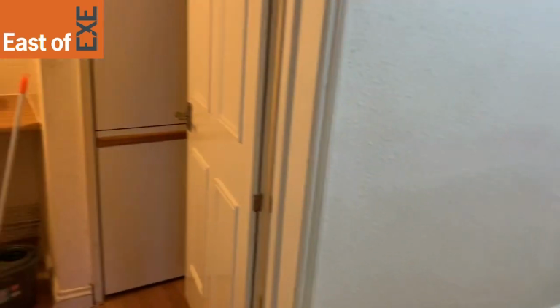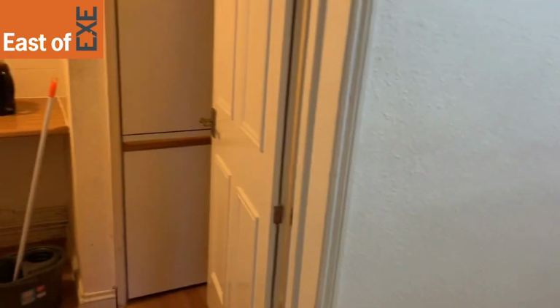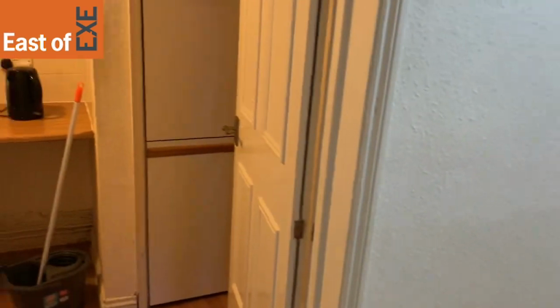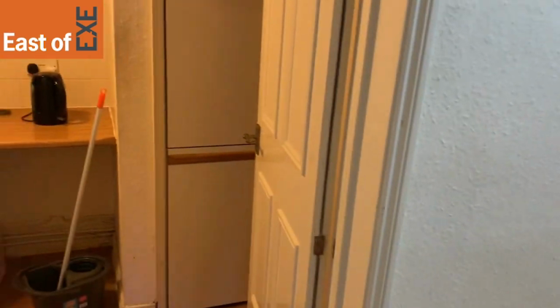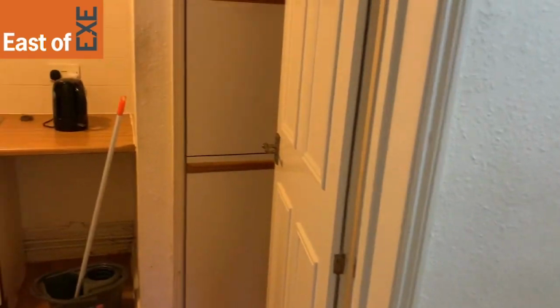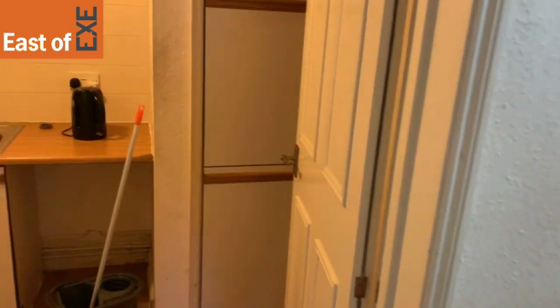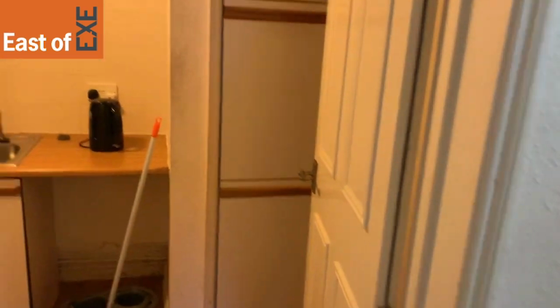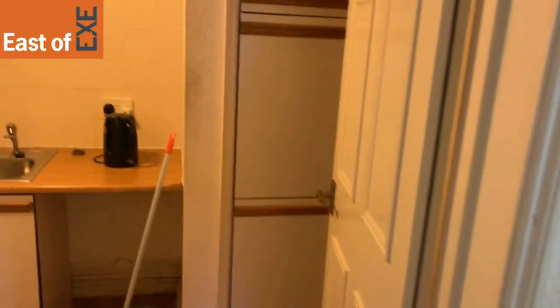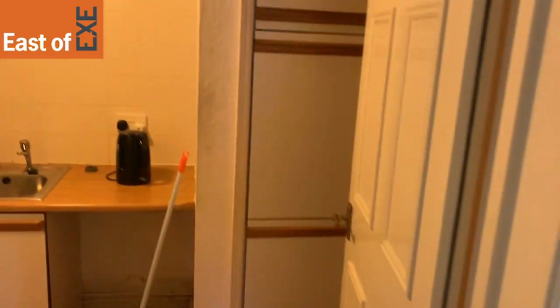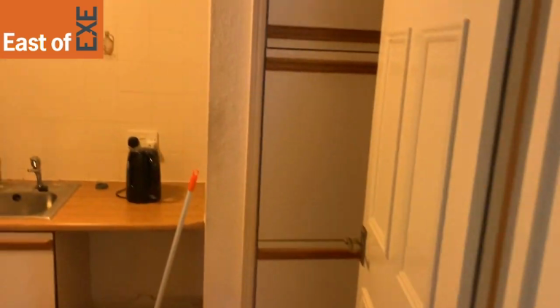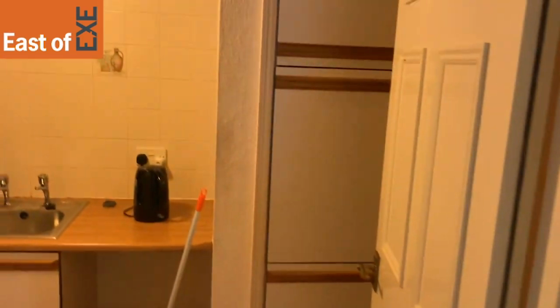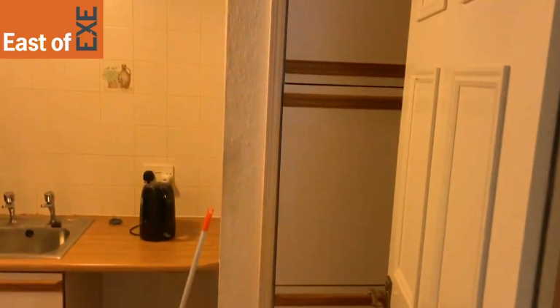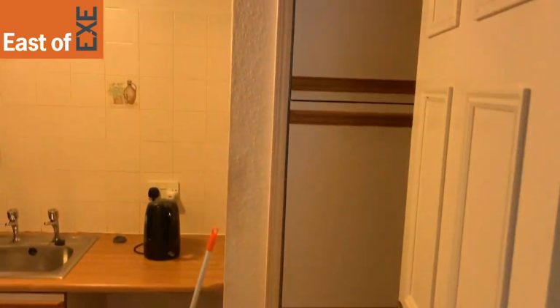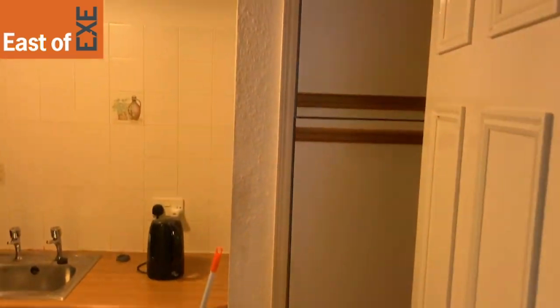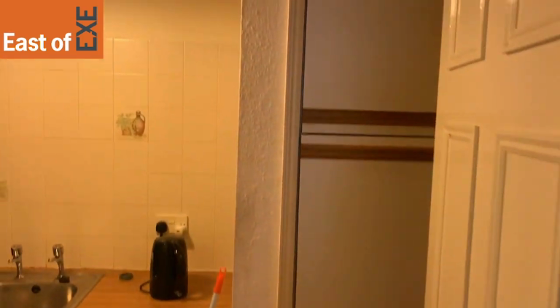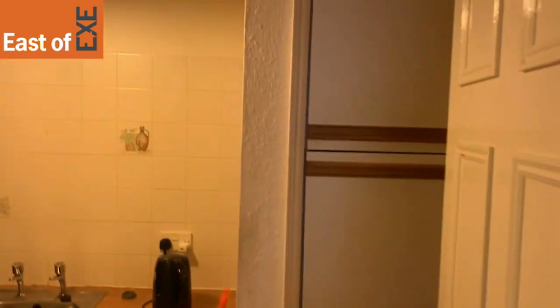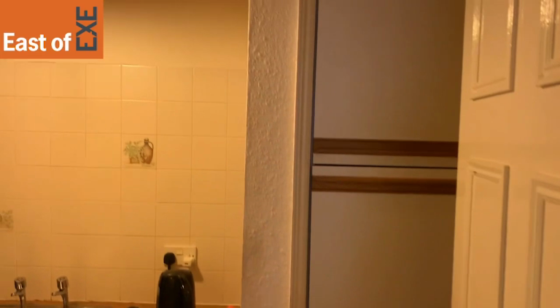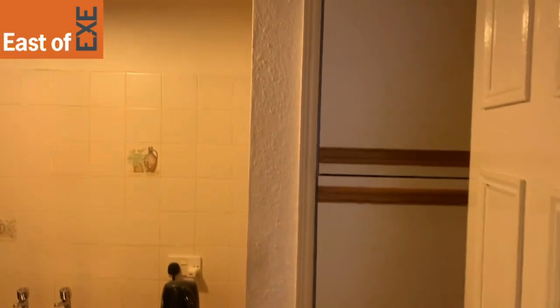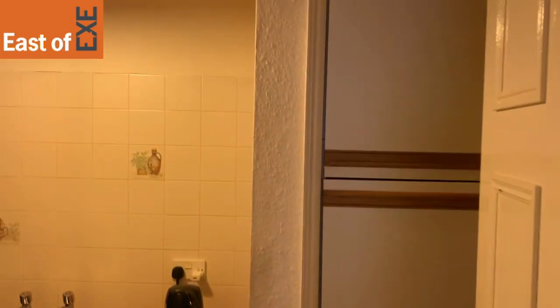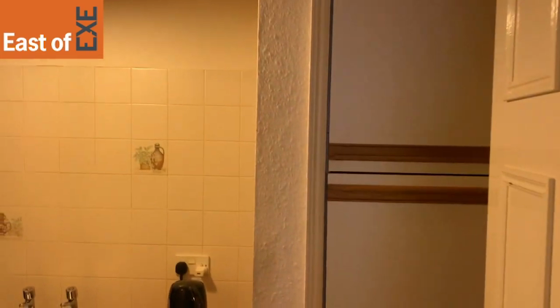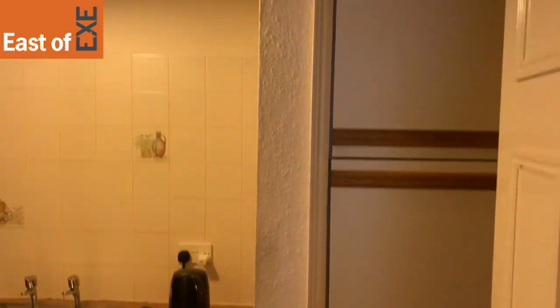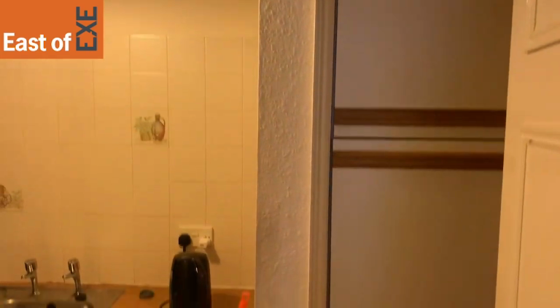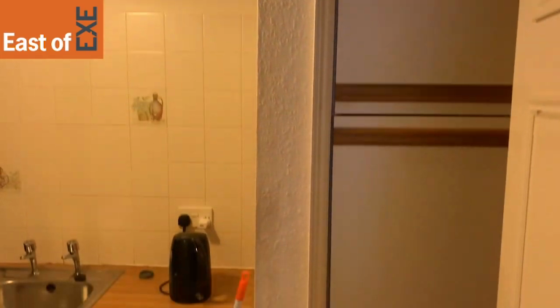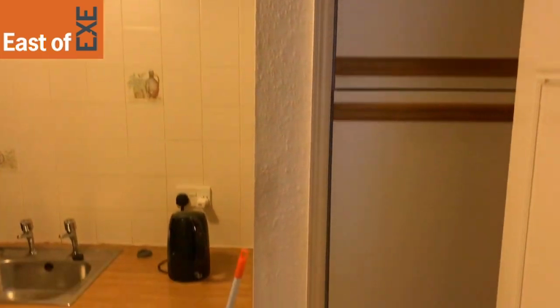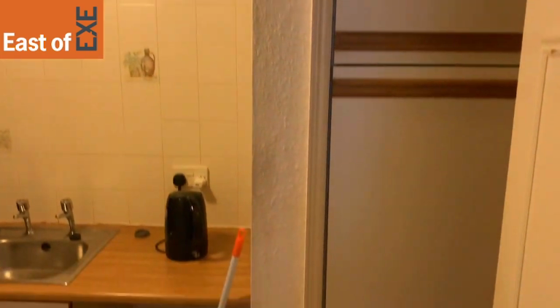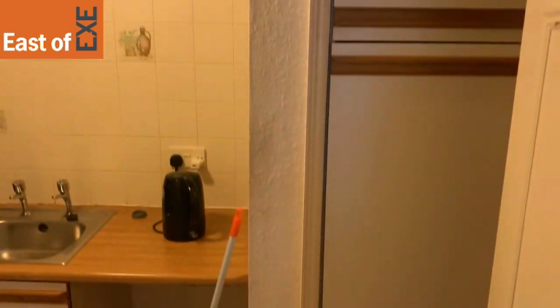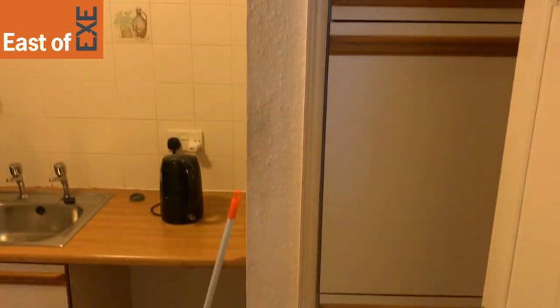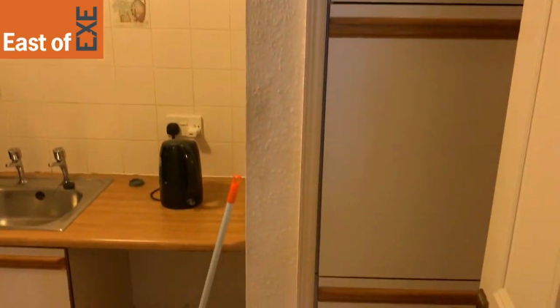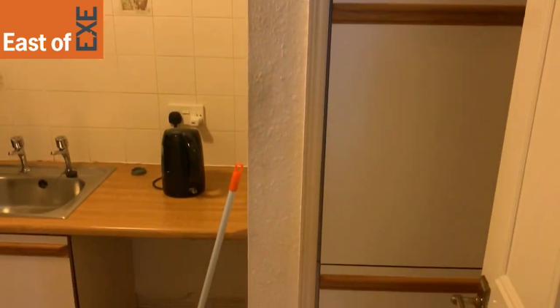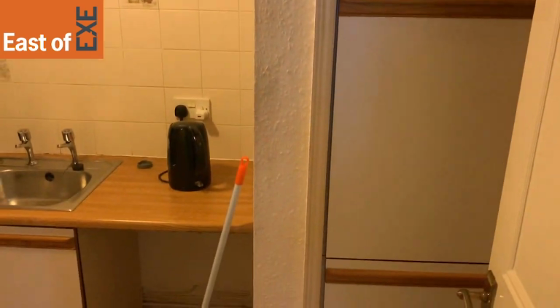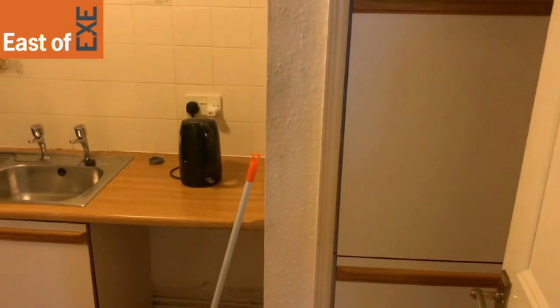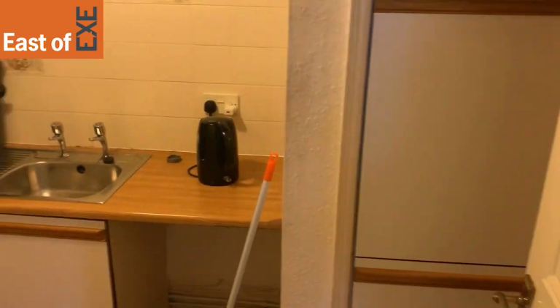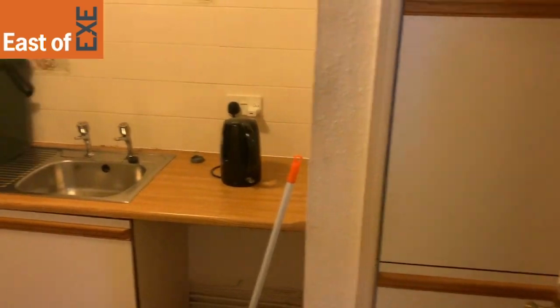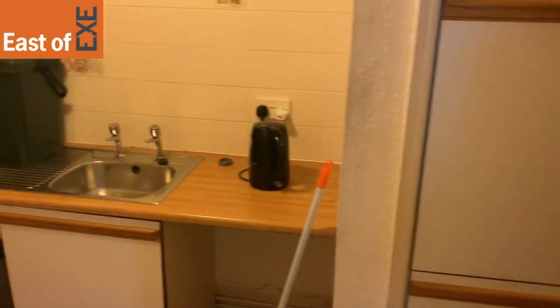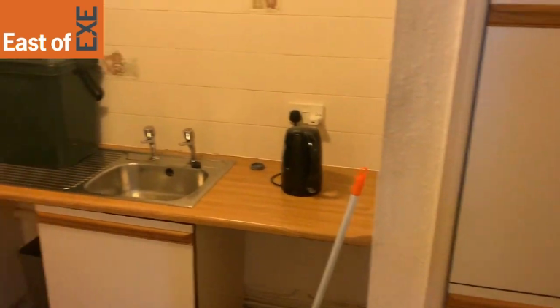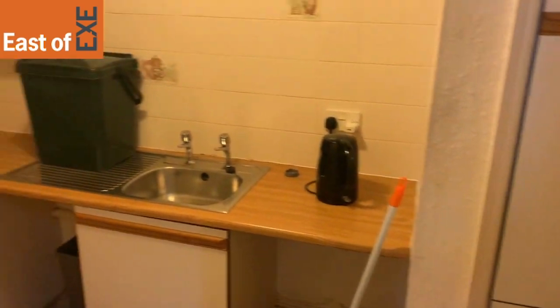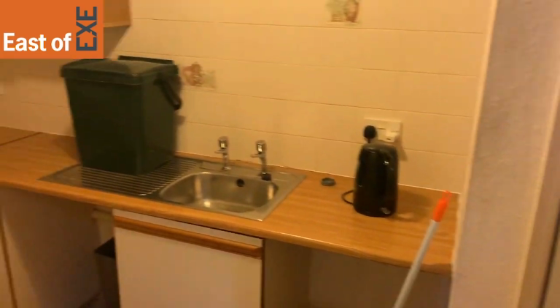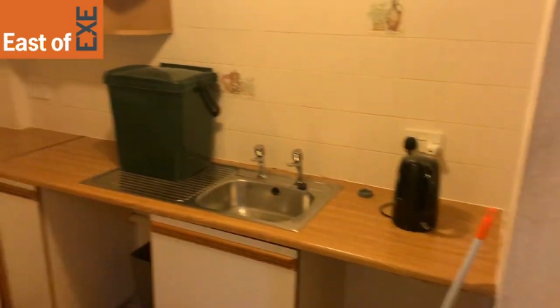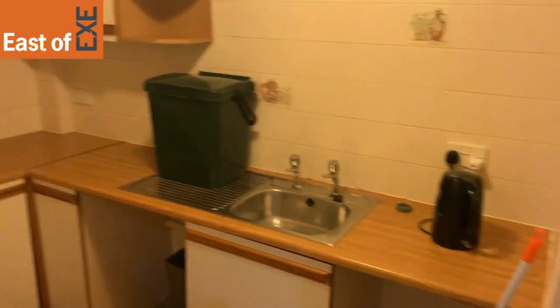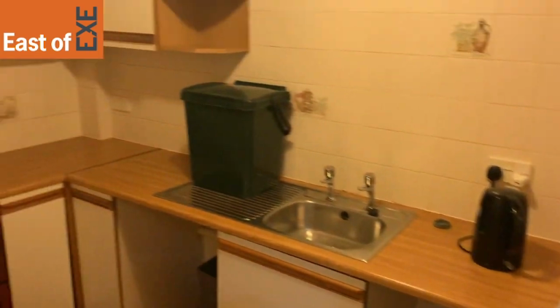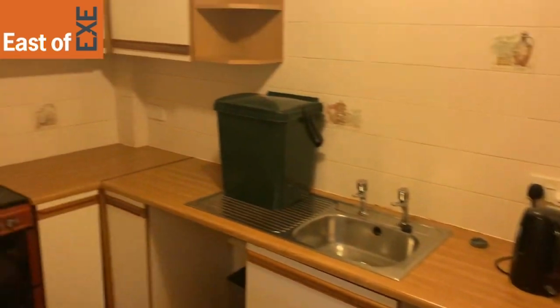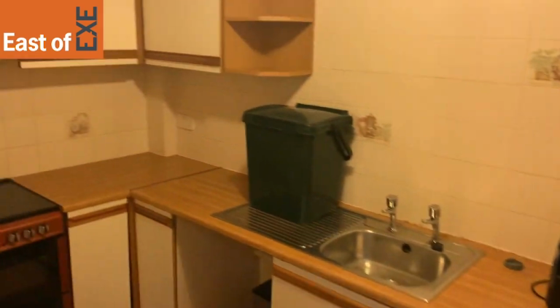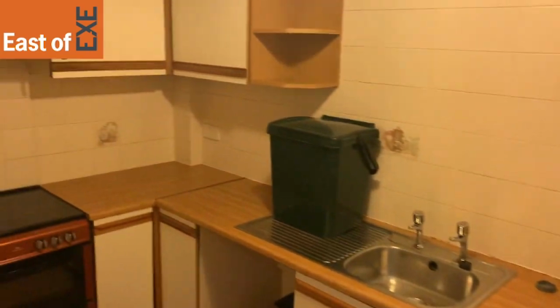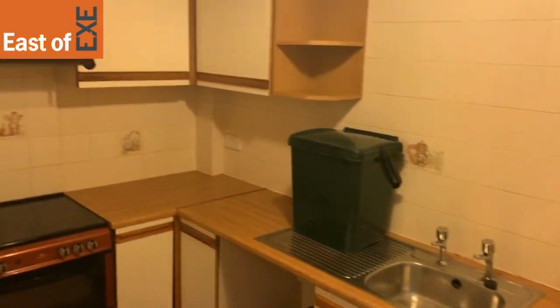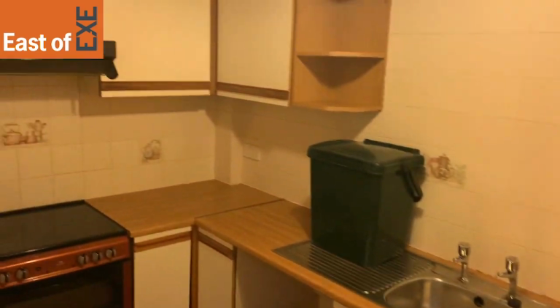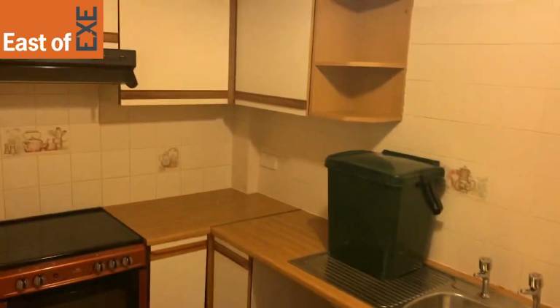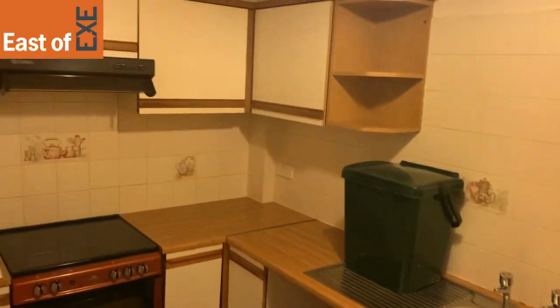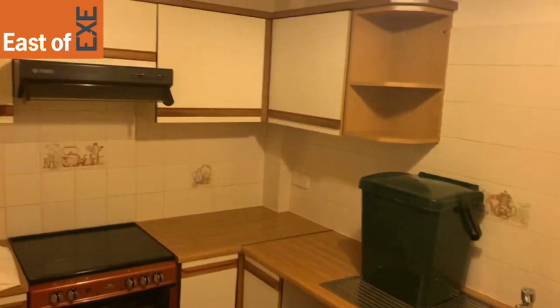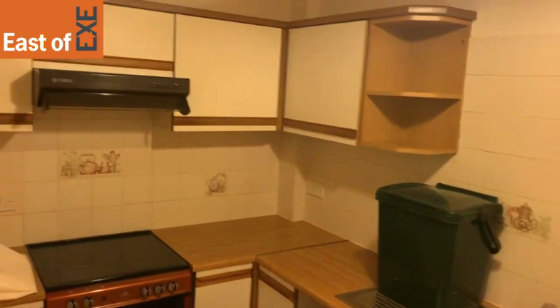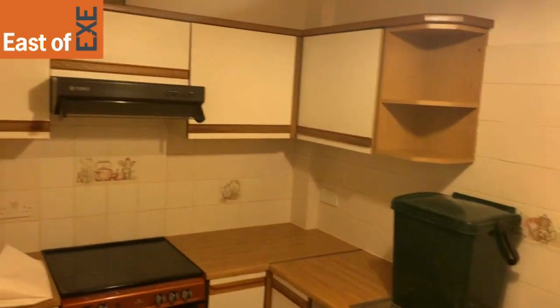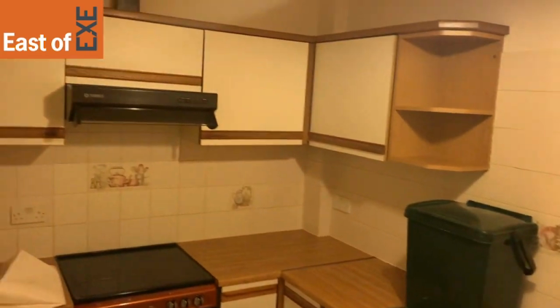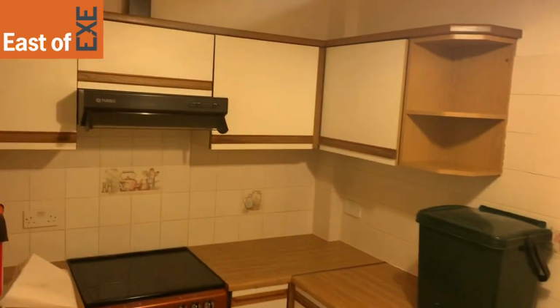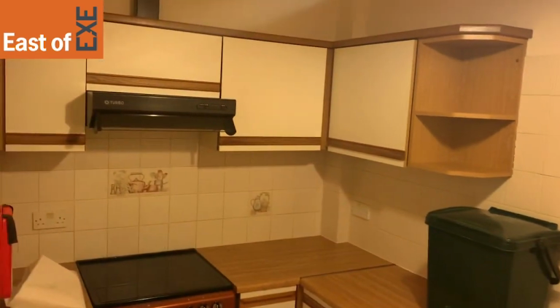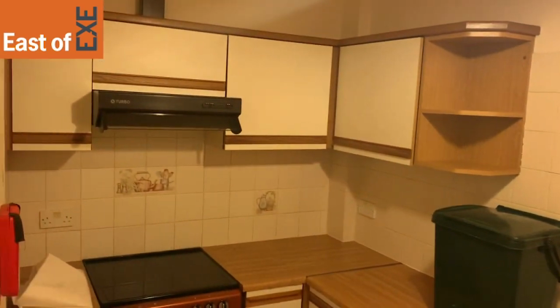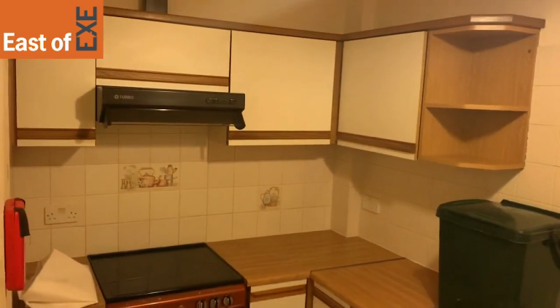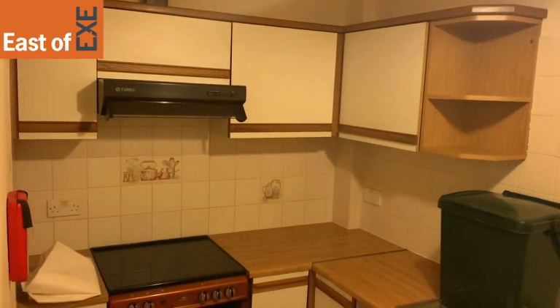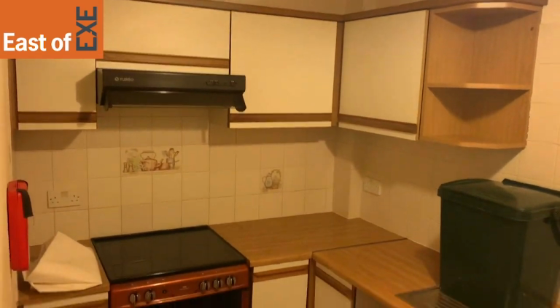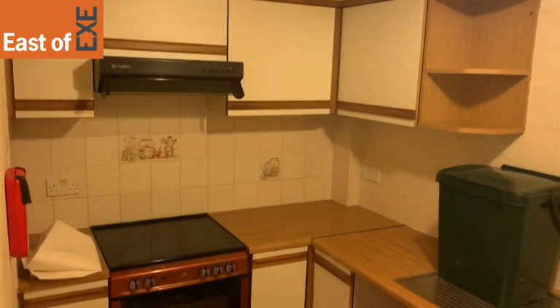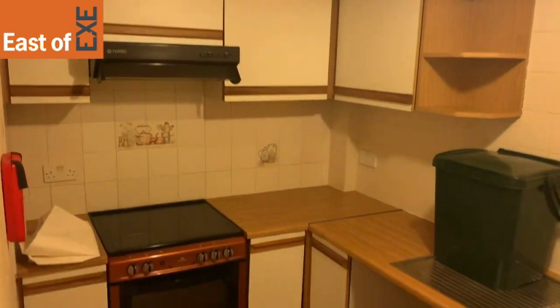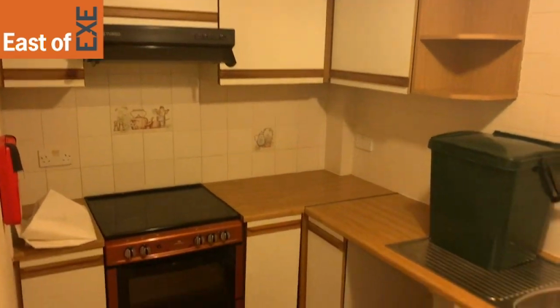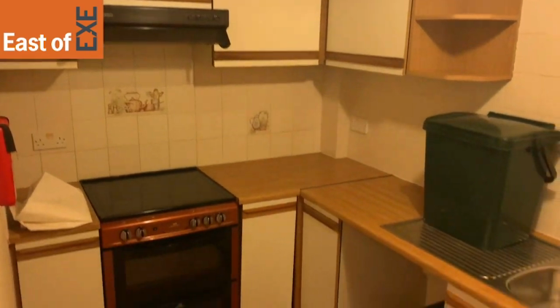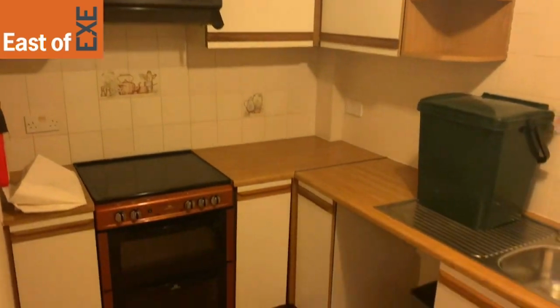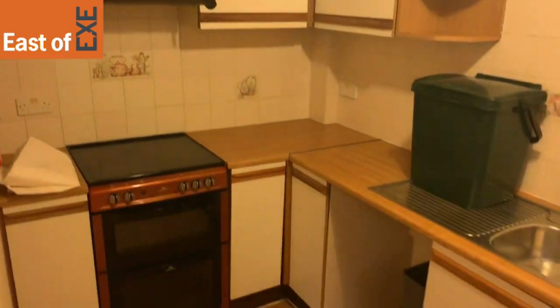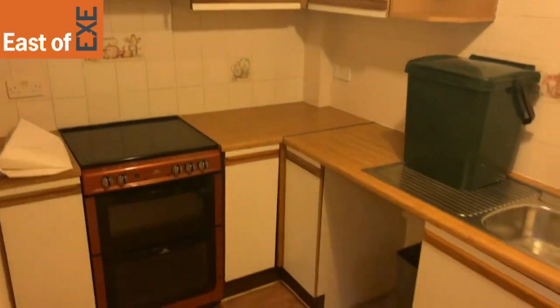And then lastly, you've got the kitchen for the property. You'll see there's room for appliances.